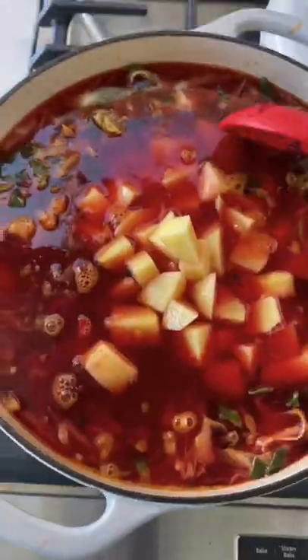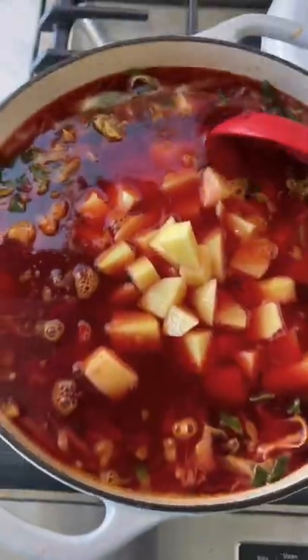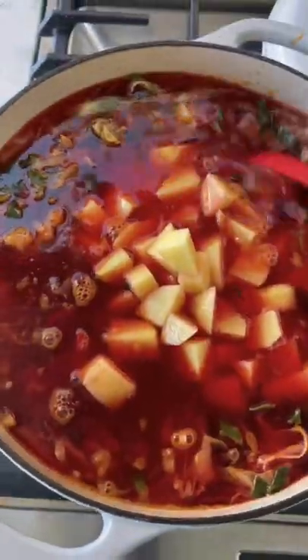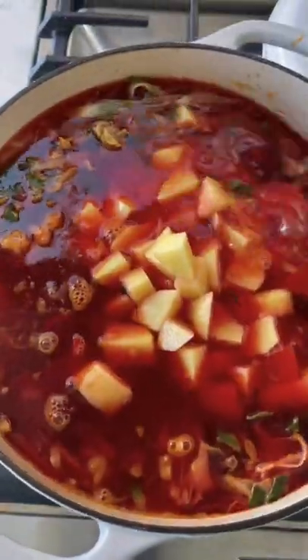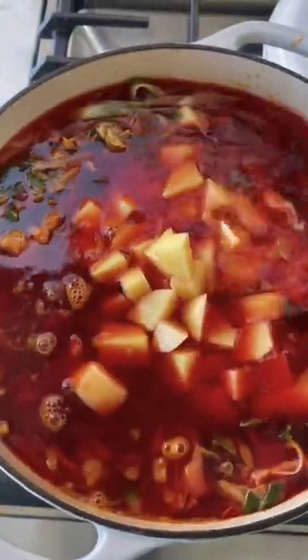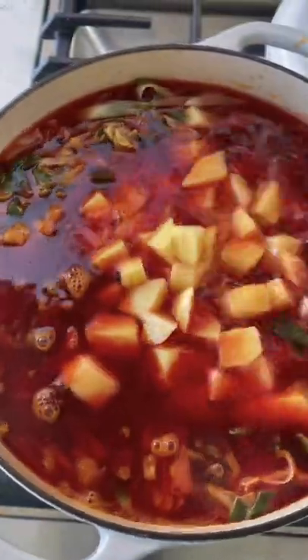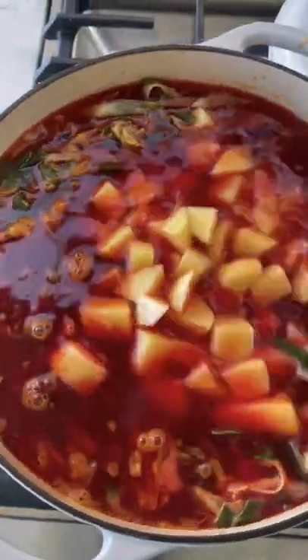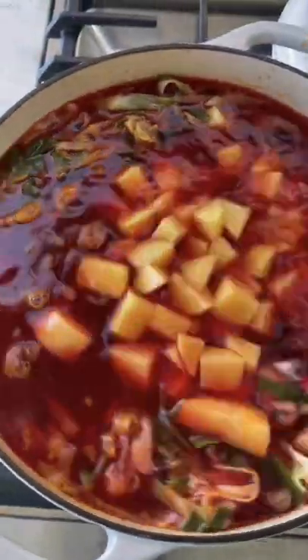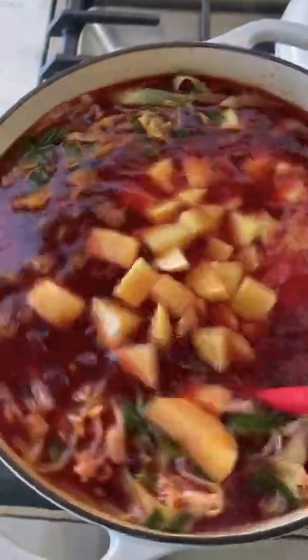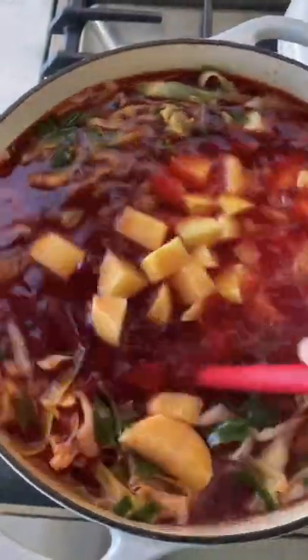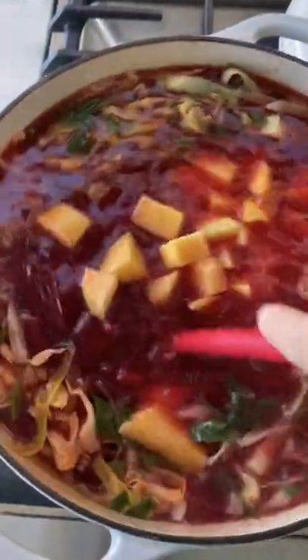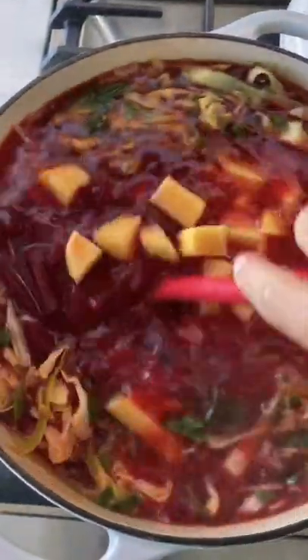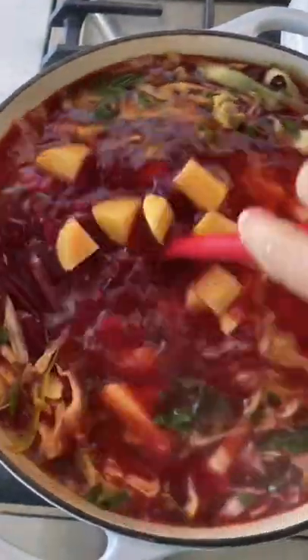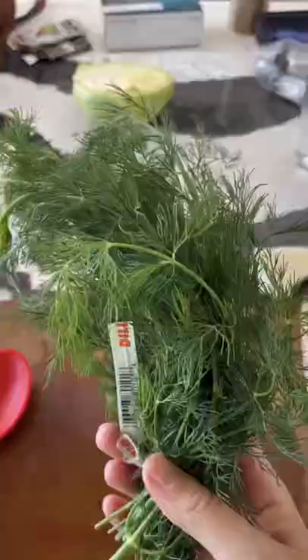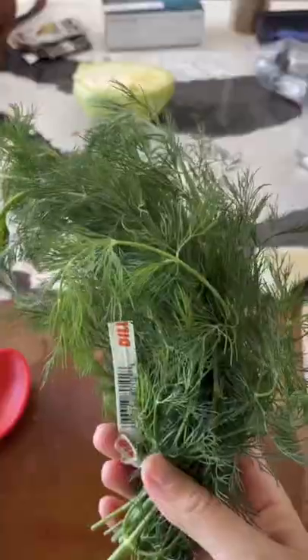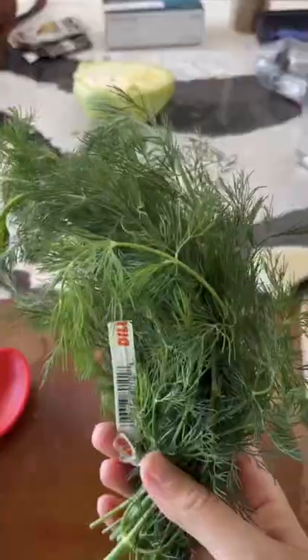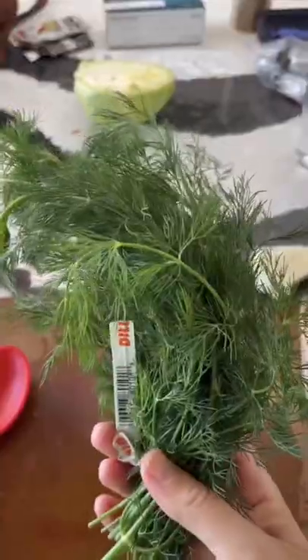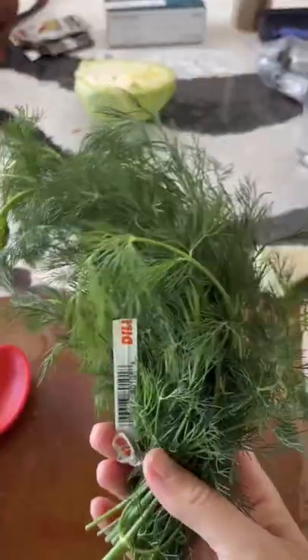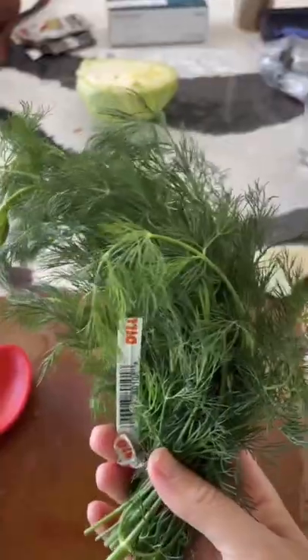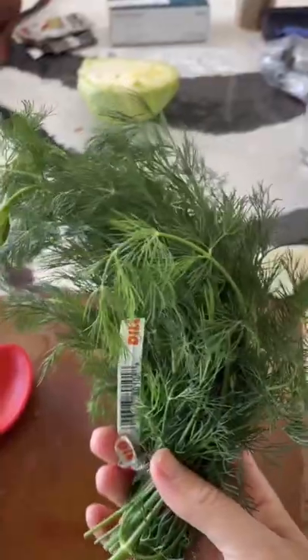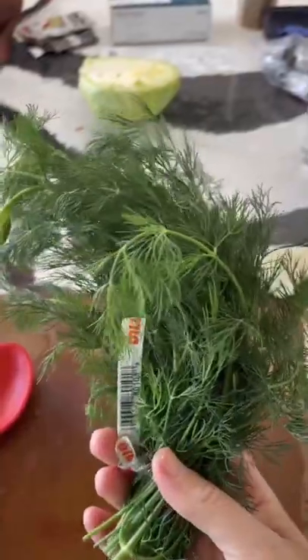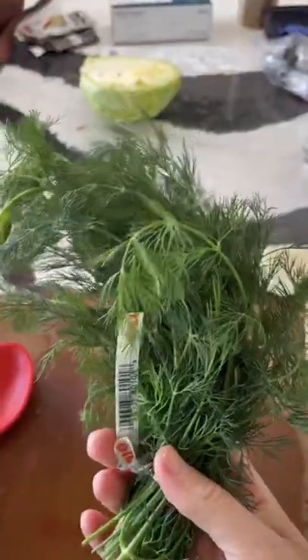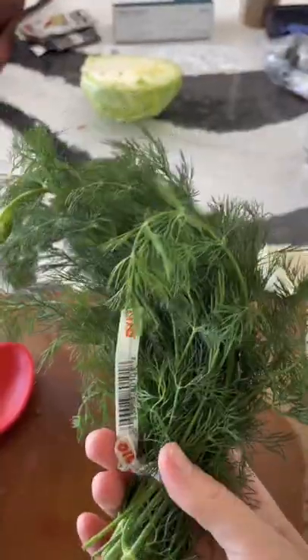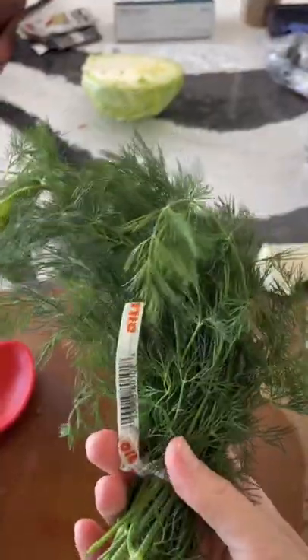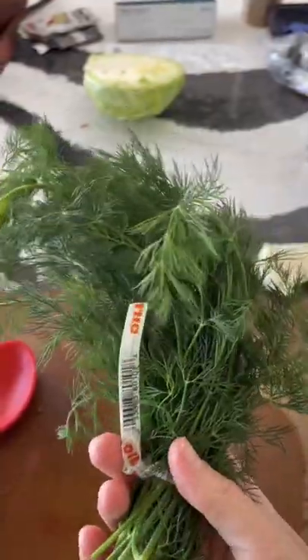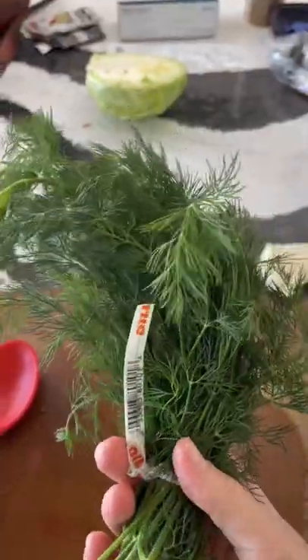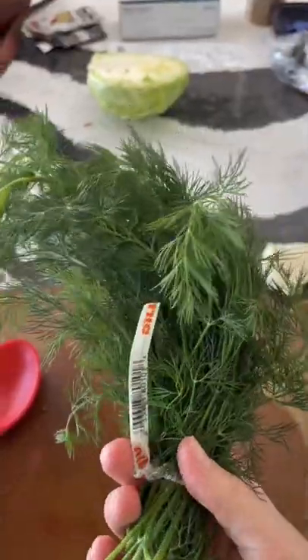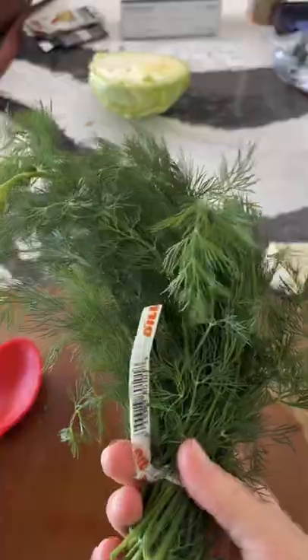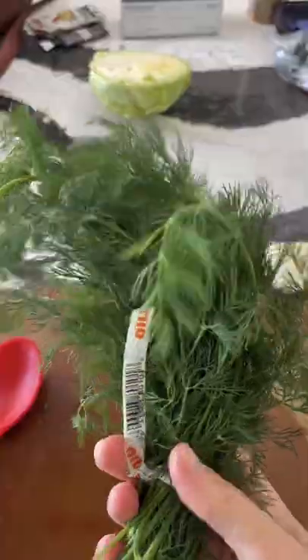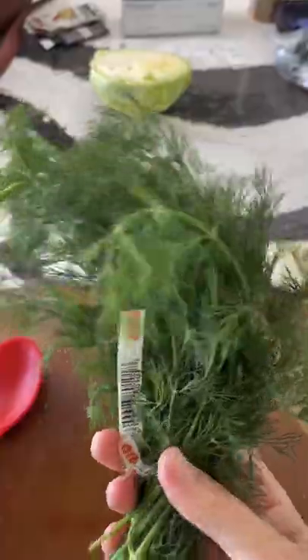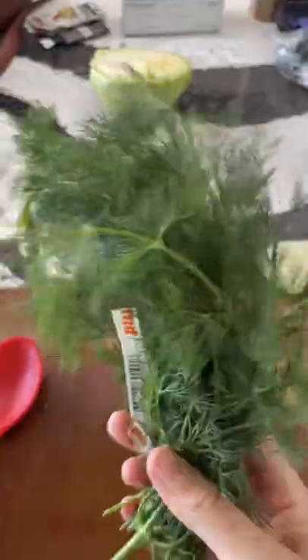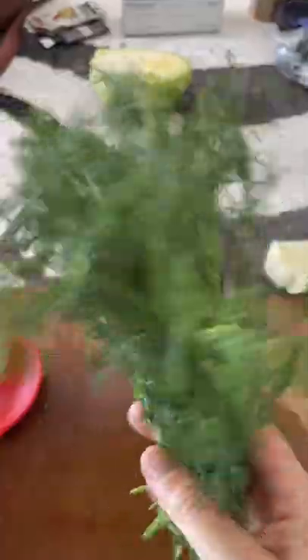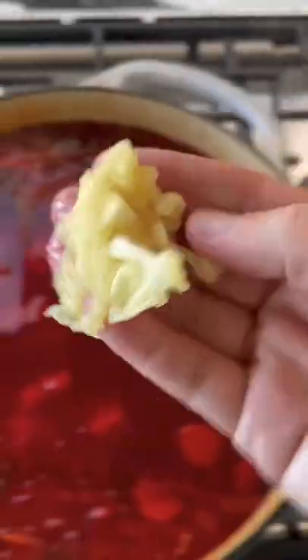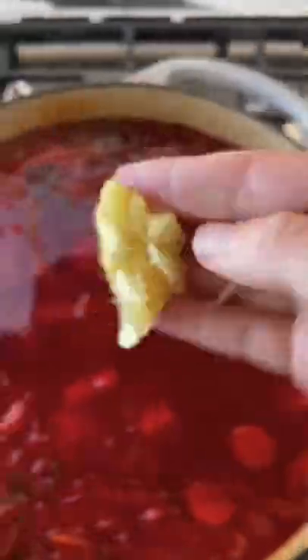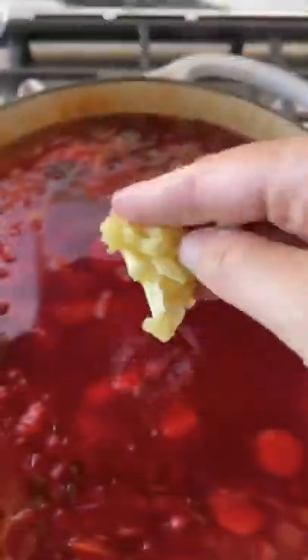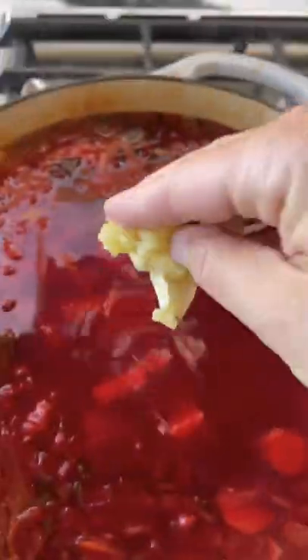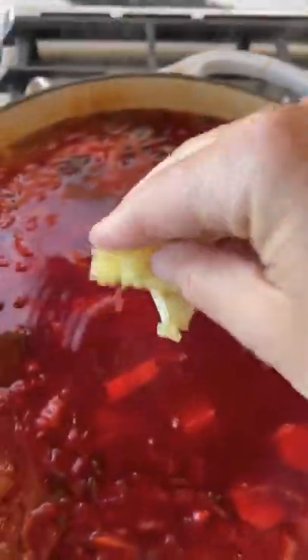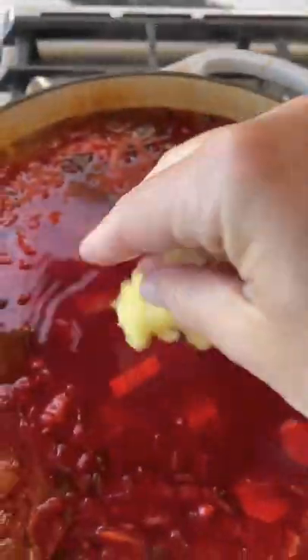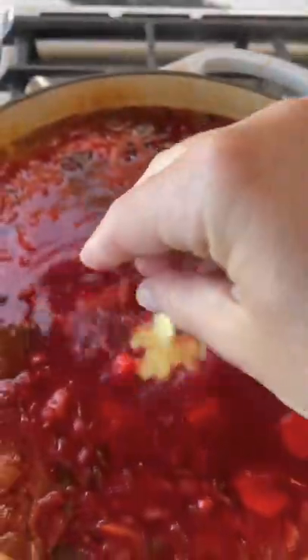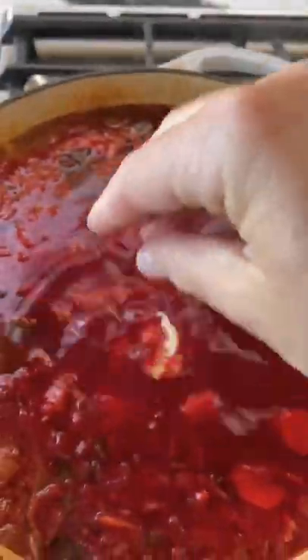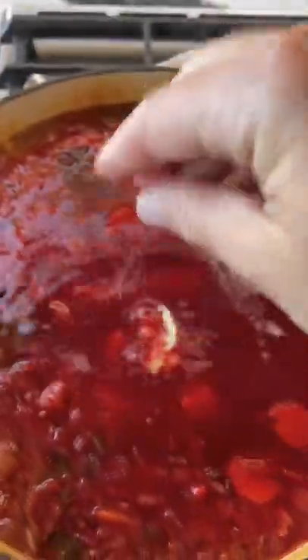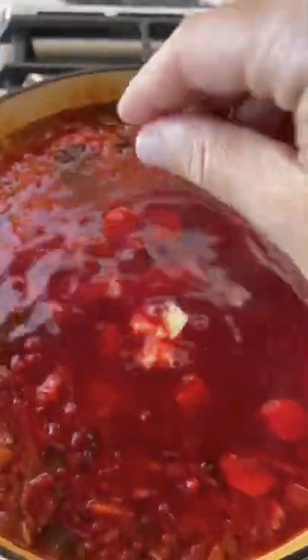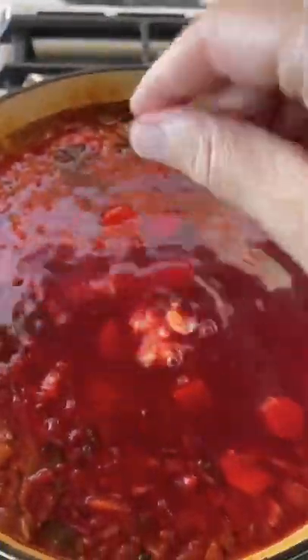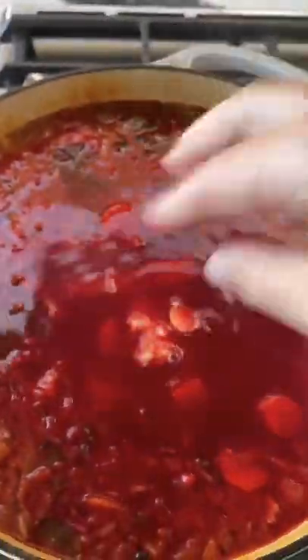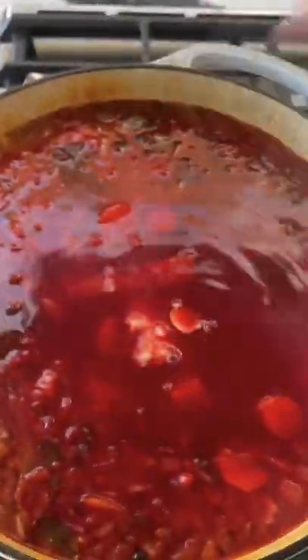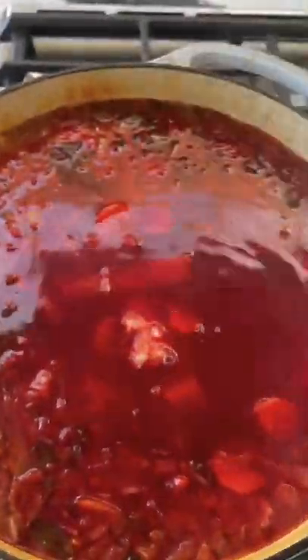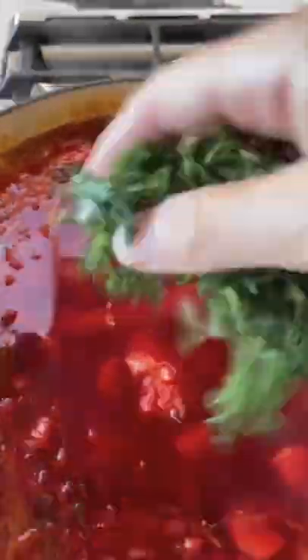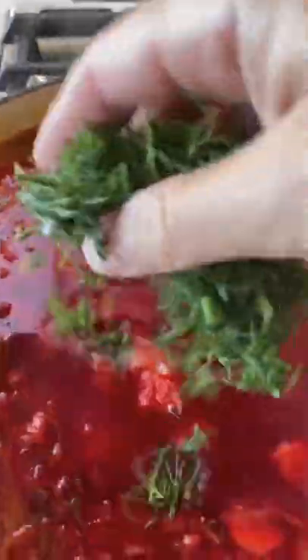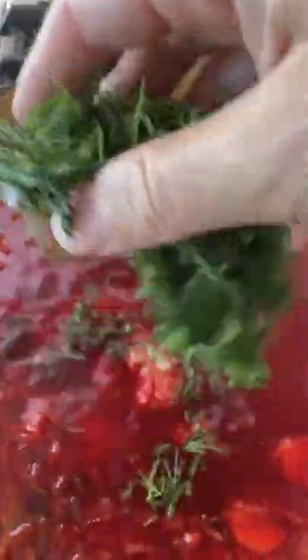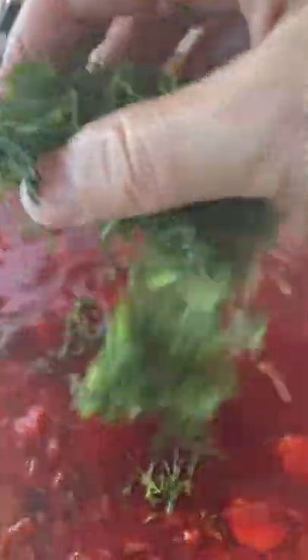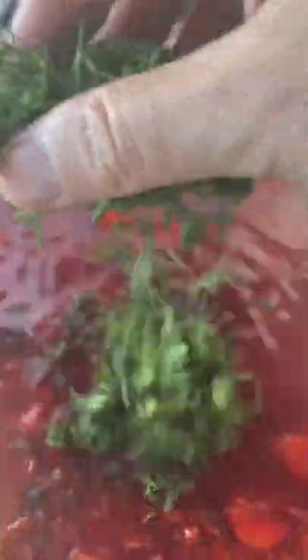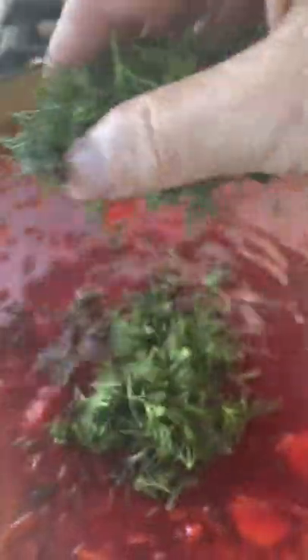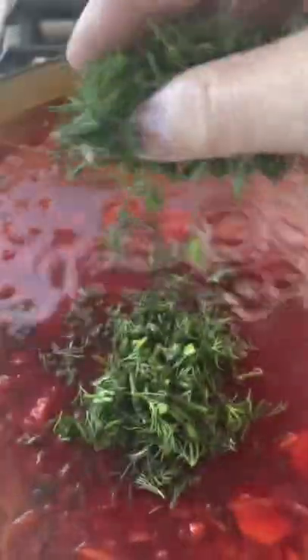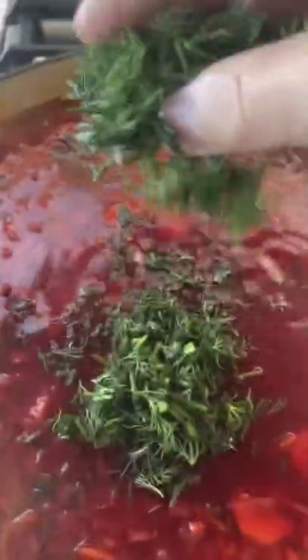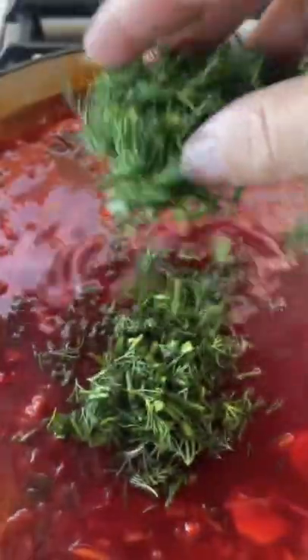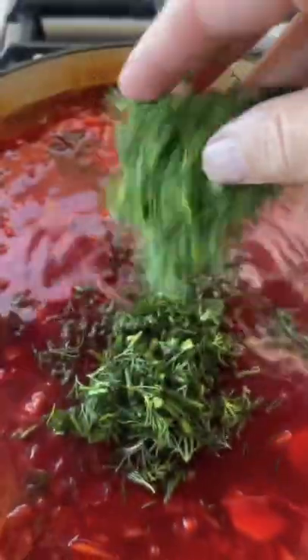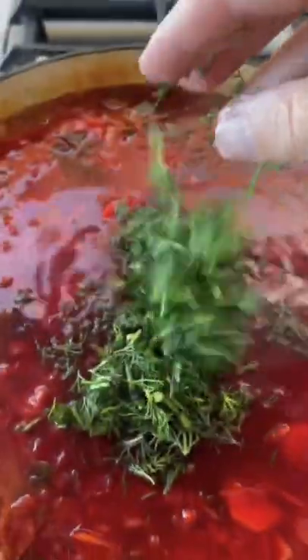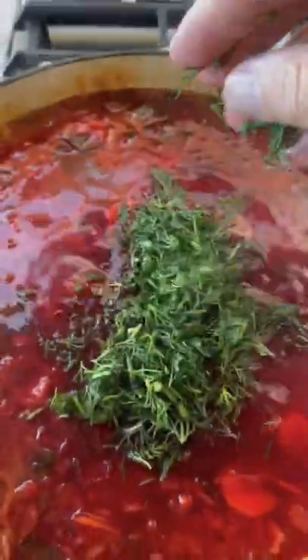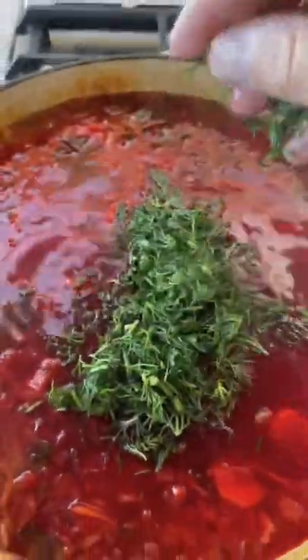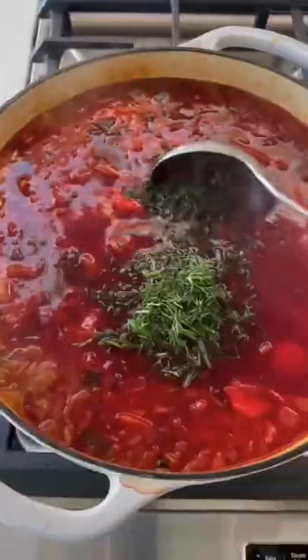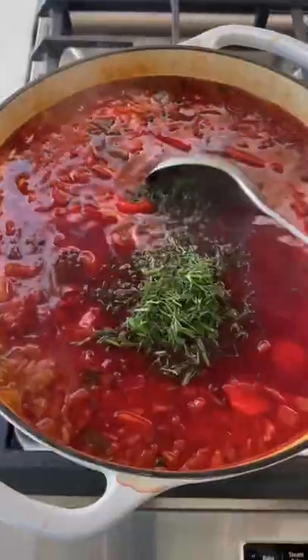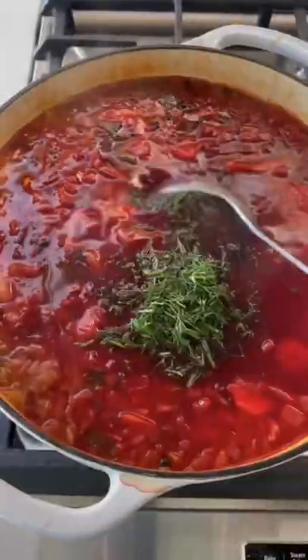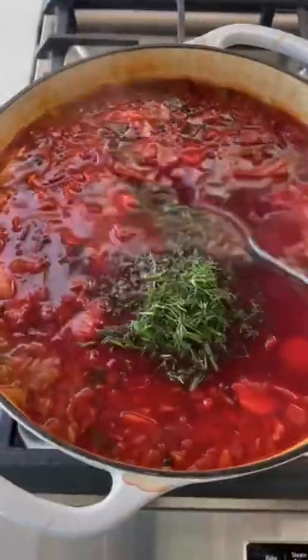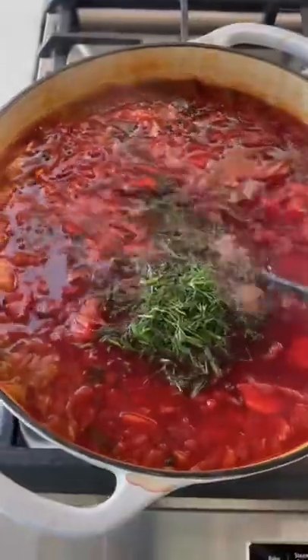Then you also add potatoes, stir everything, and let it cook.